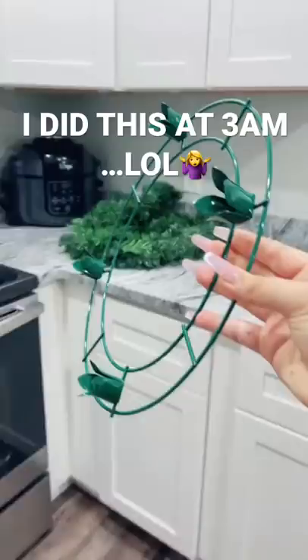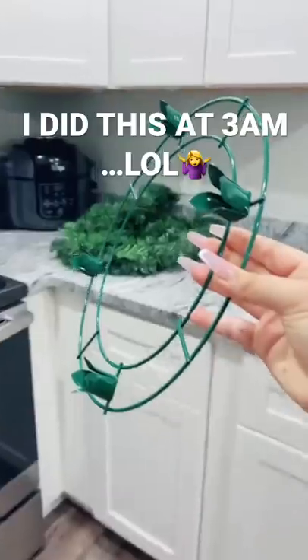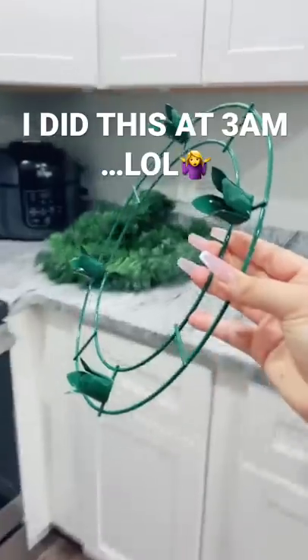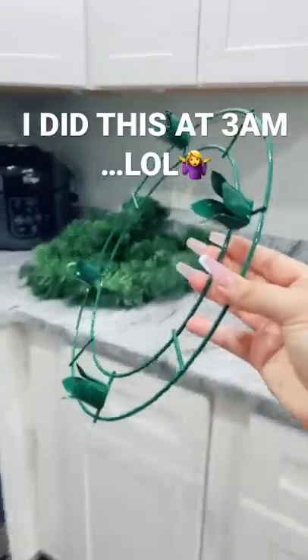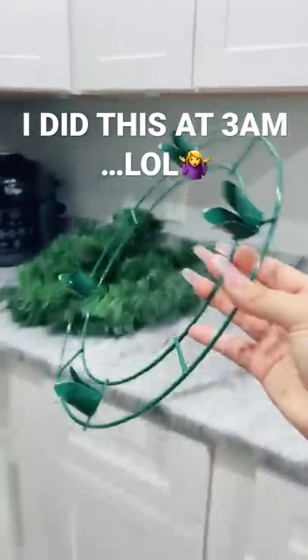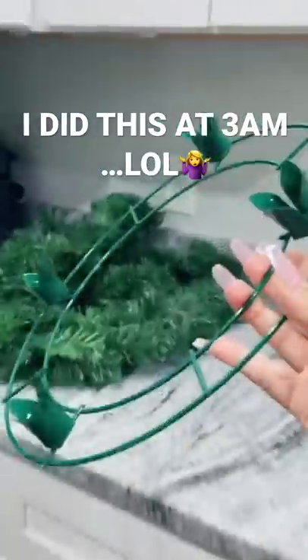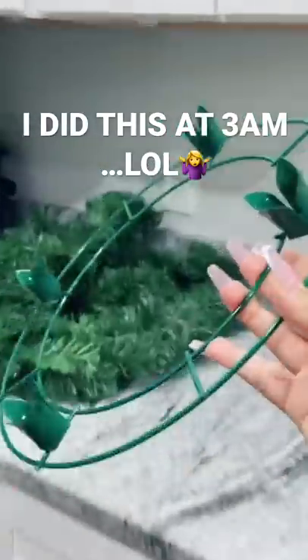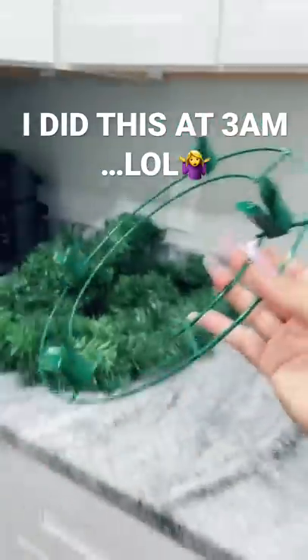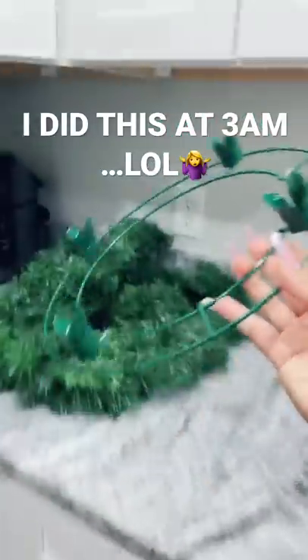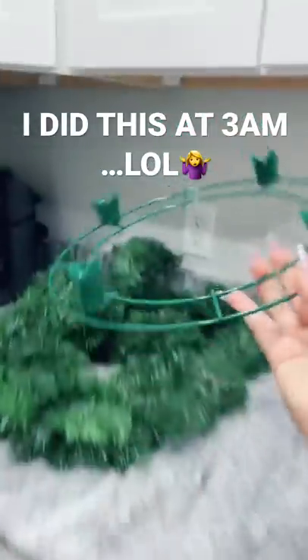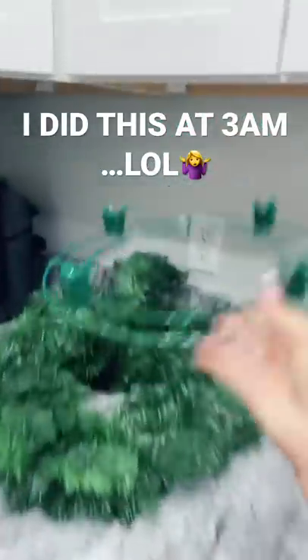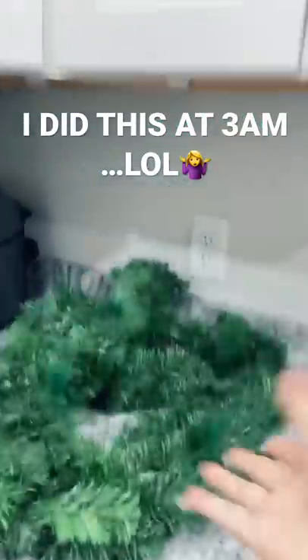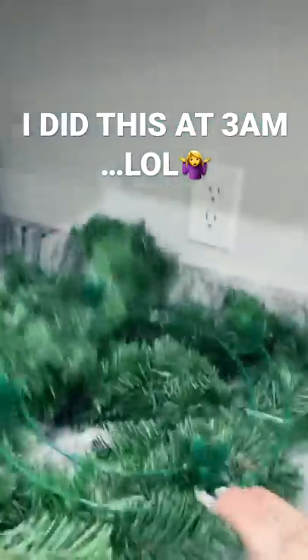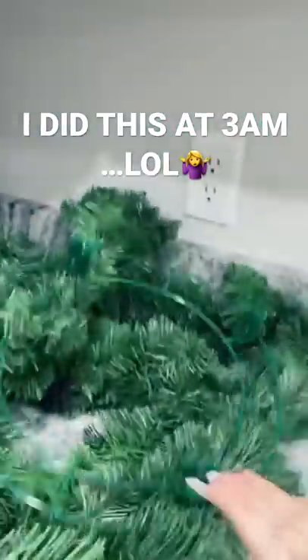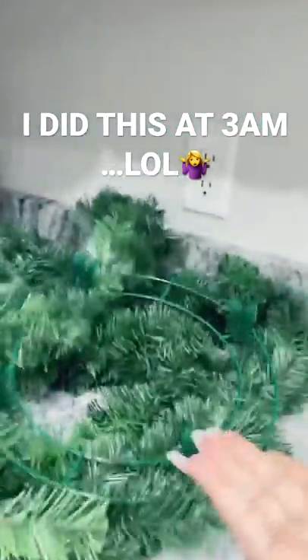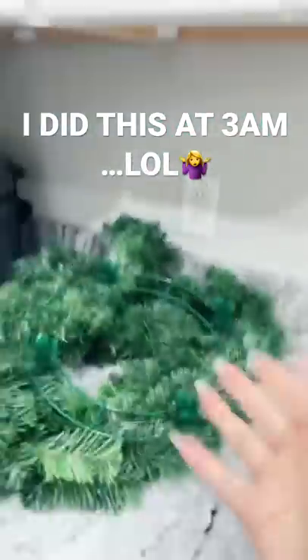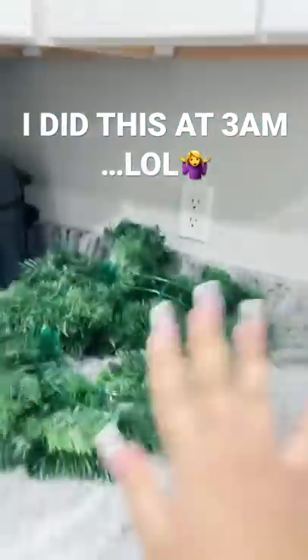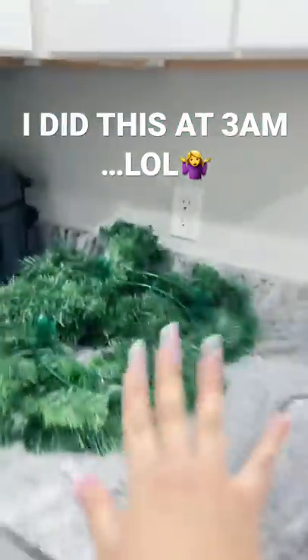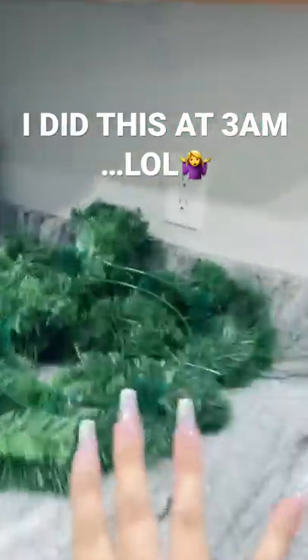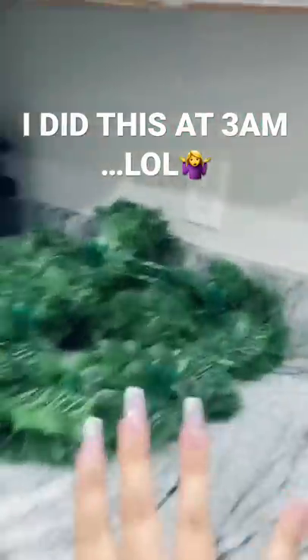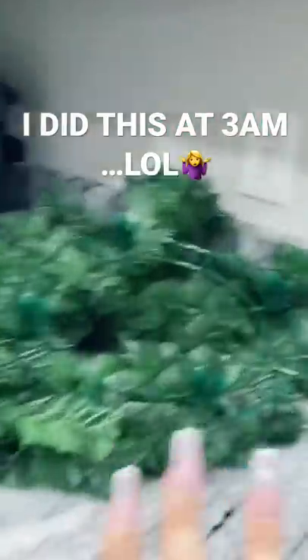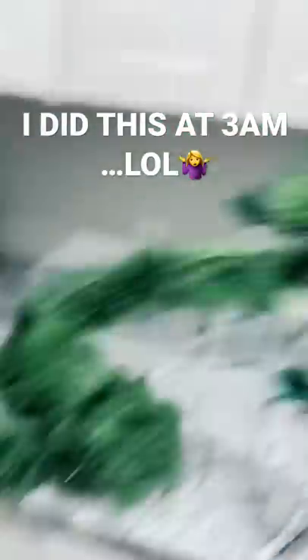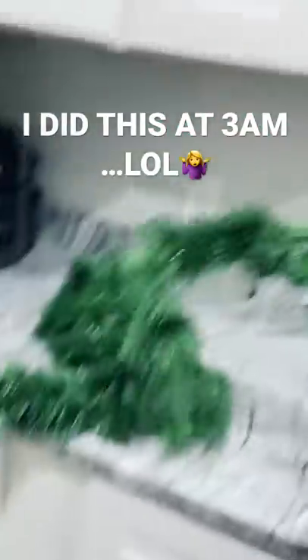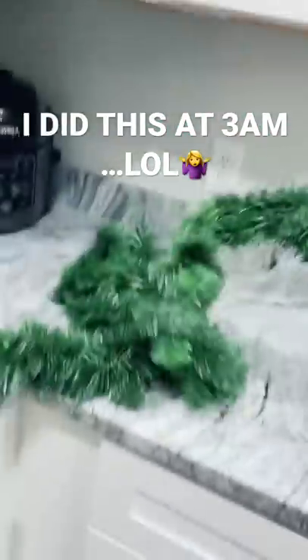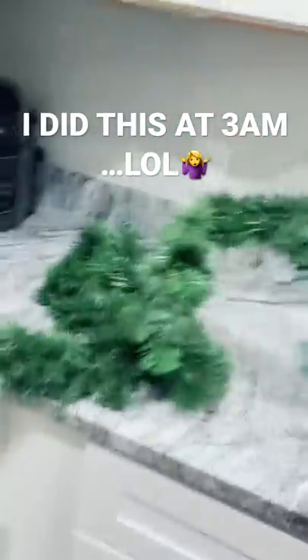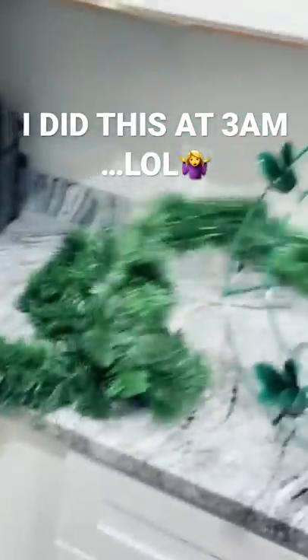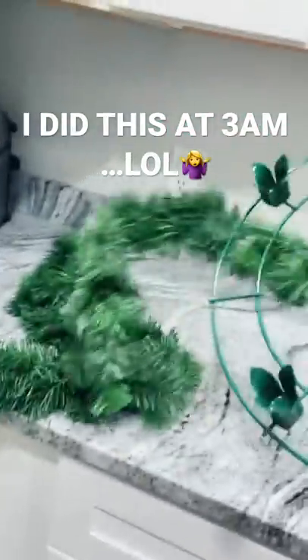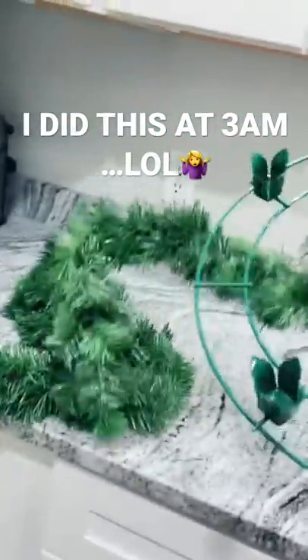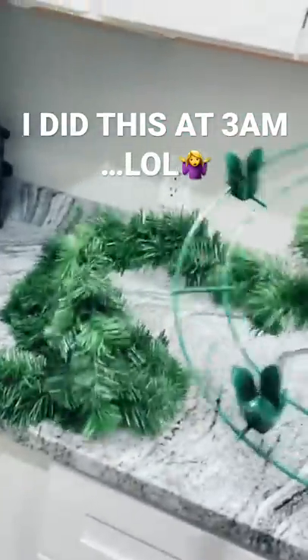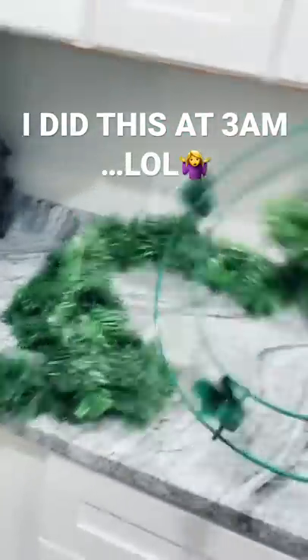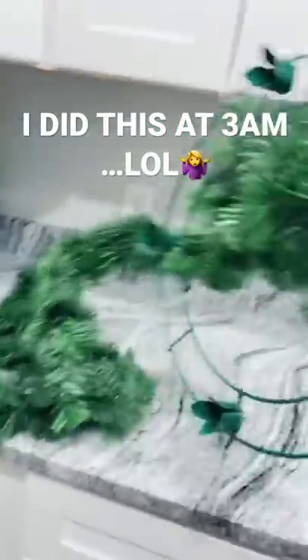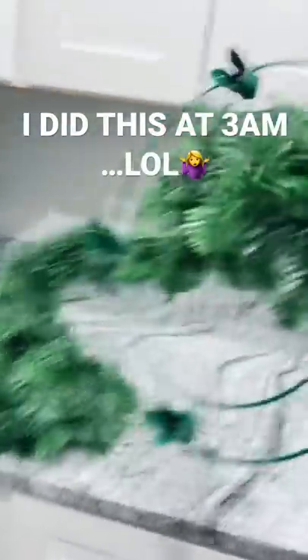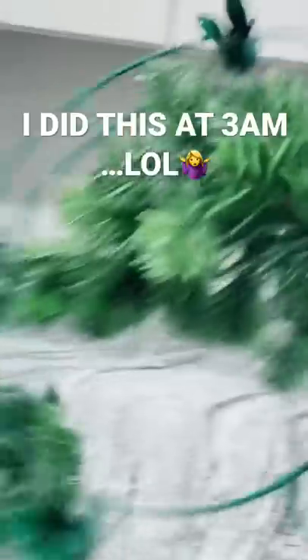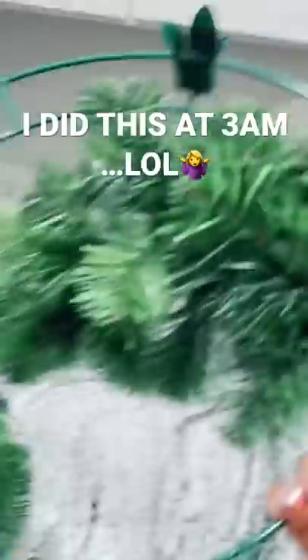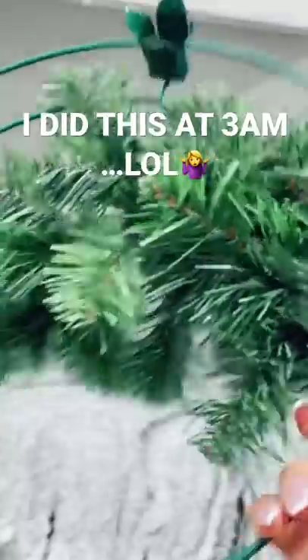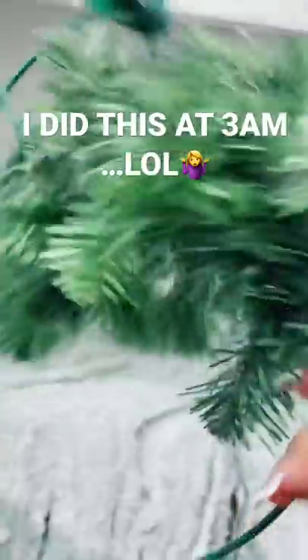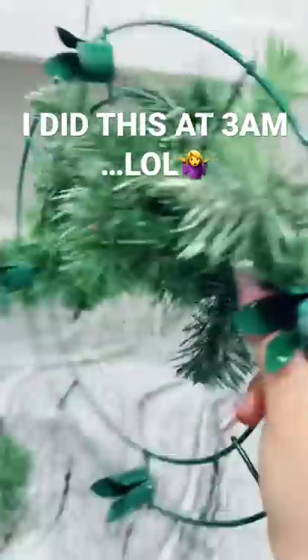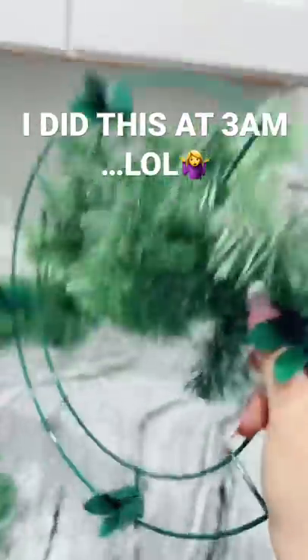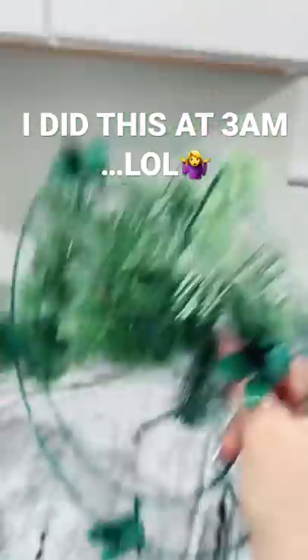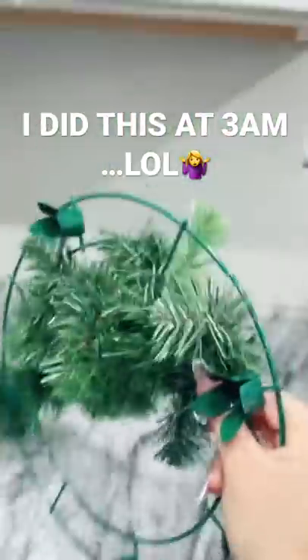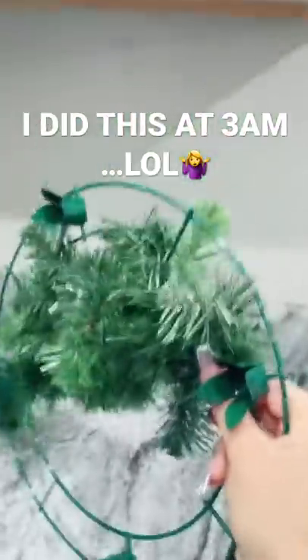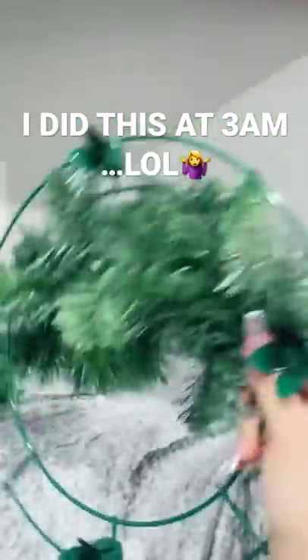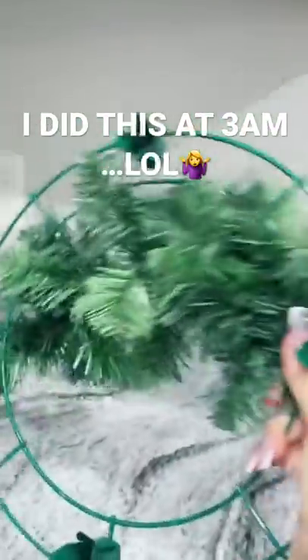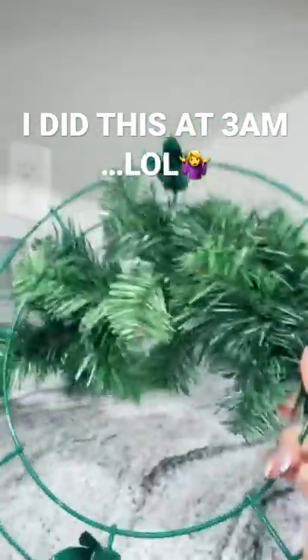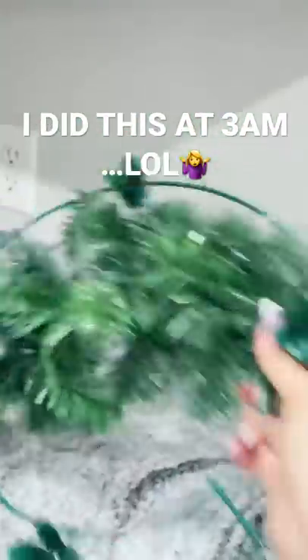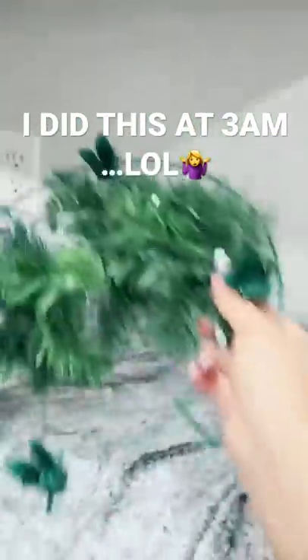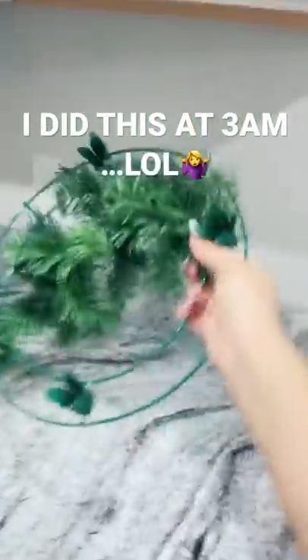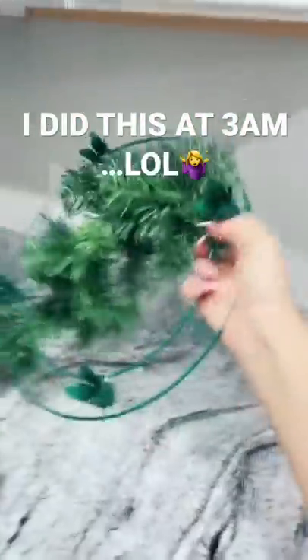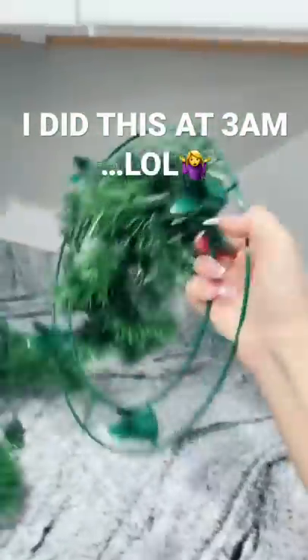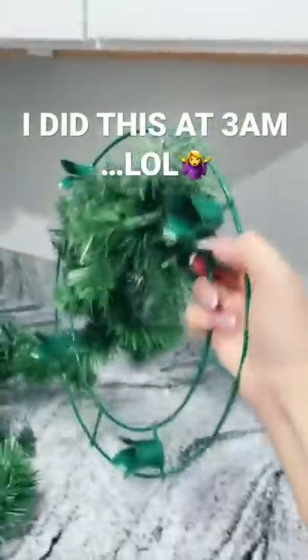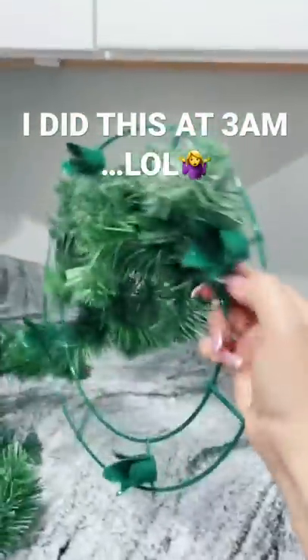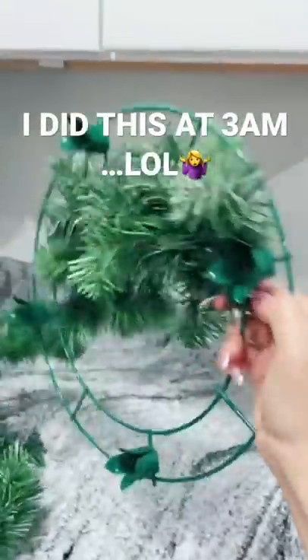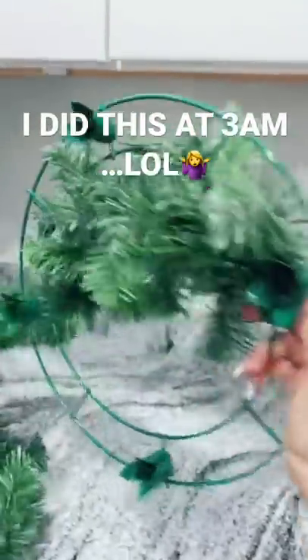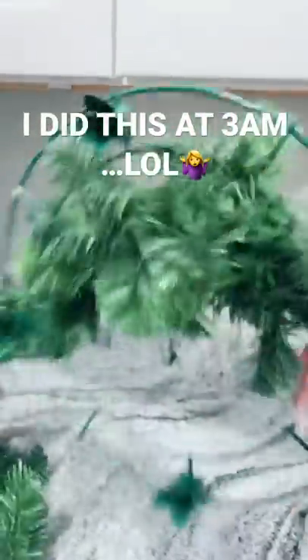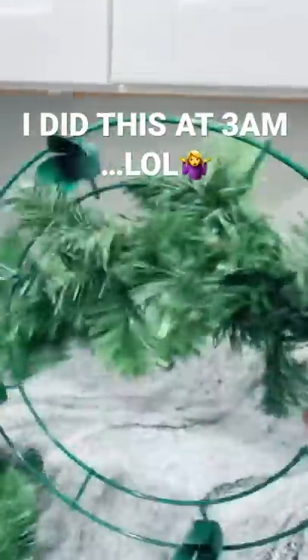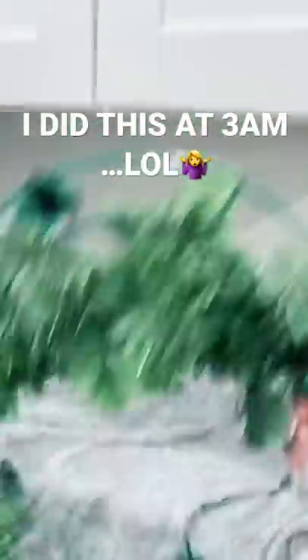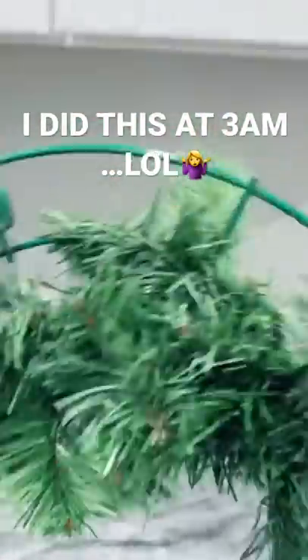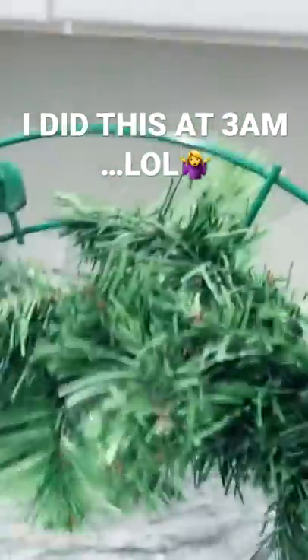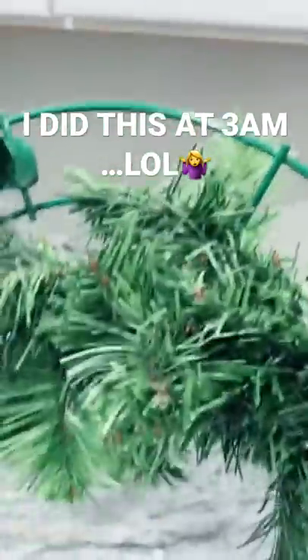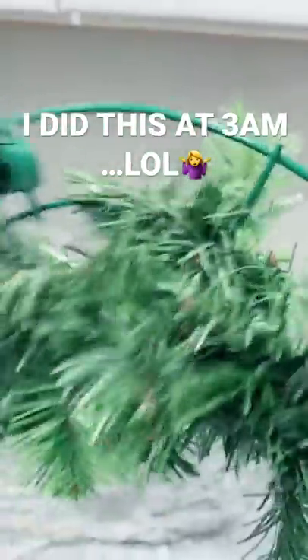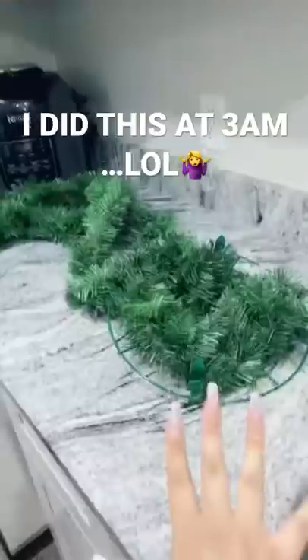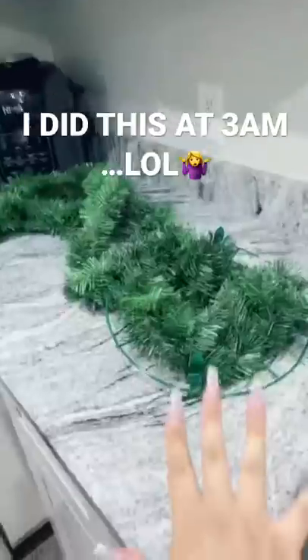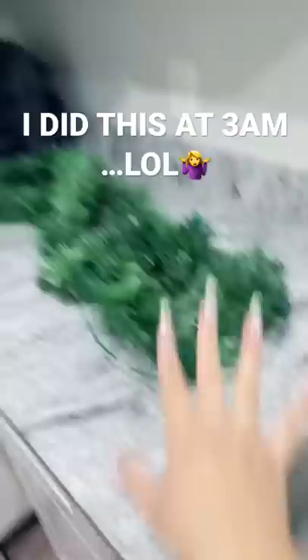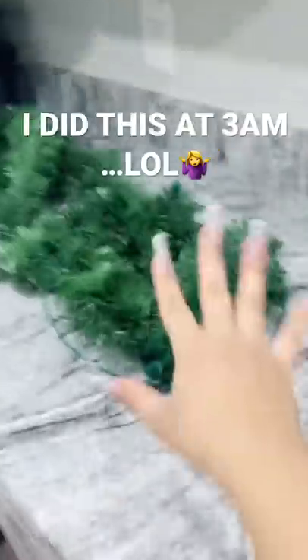I'm gonna try to make an aesthetic wreath — or just a wreath. First I need to figure out how to get it stuck onto here.